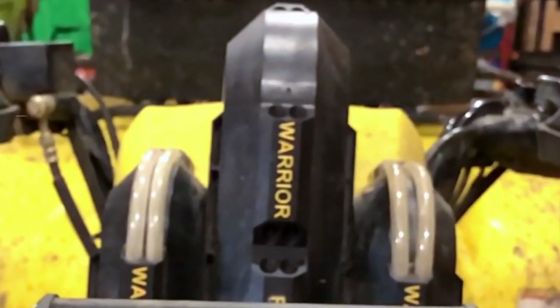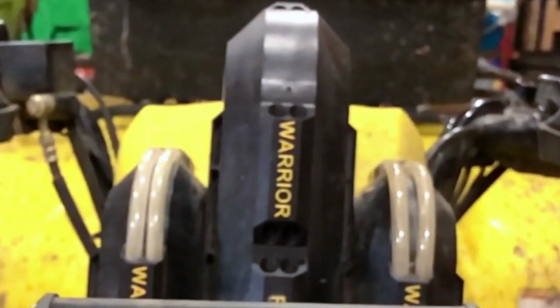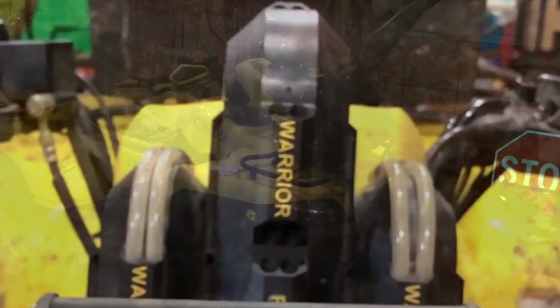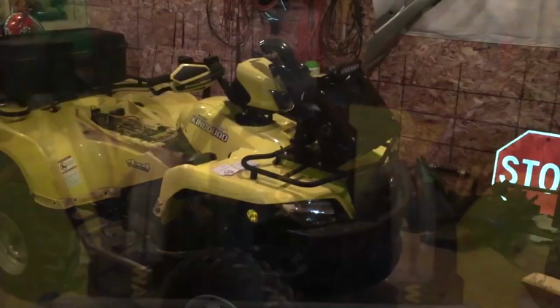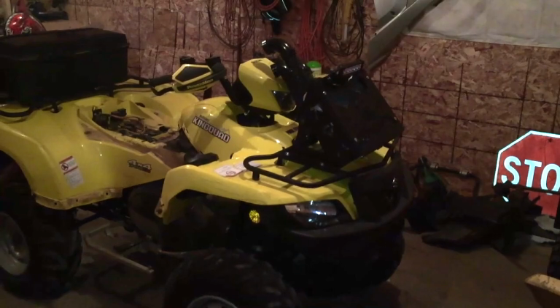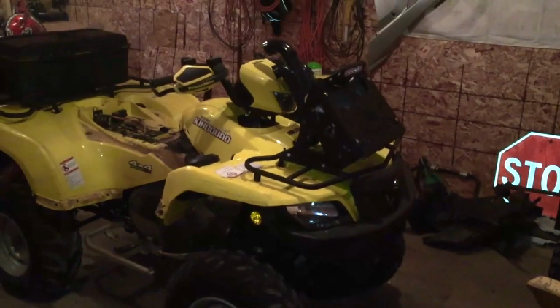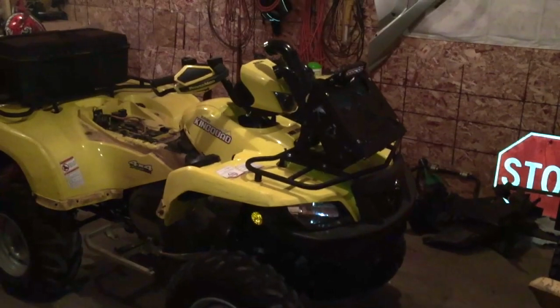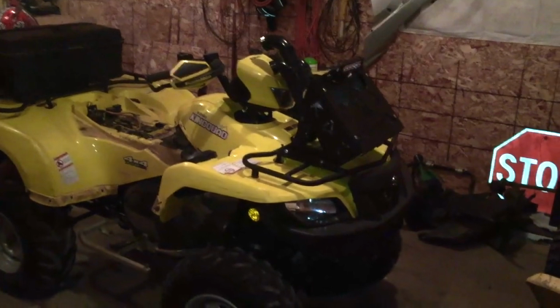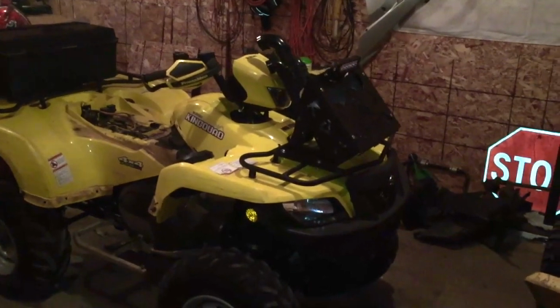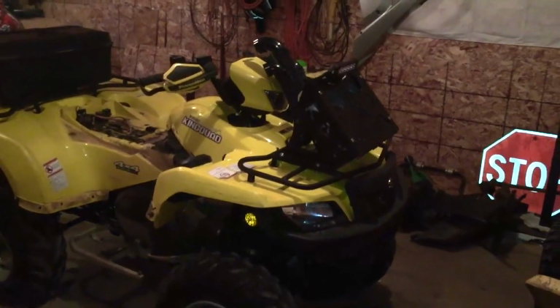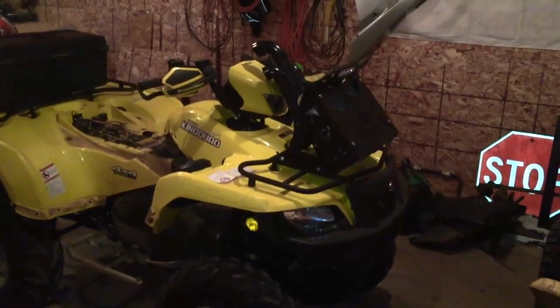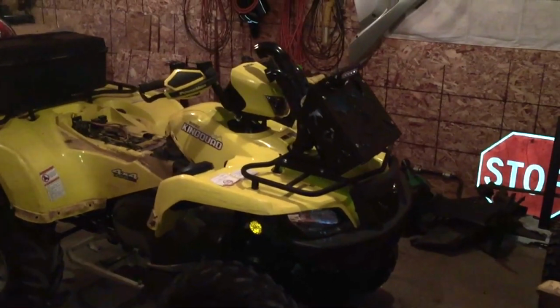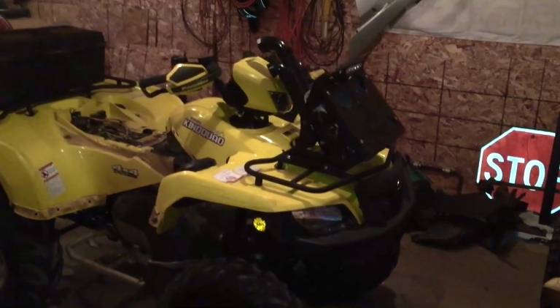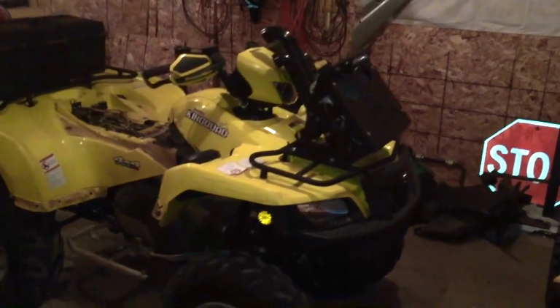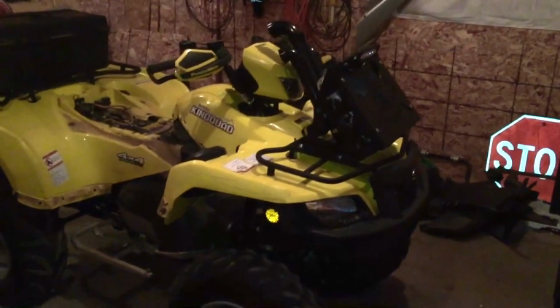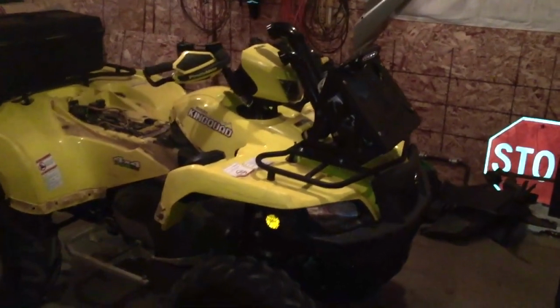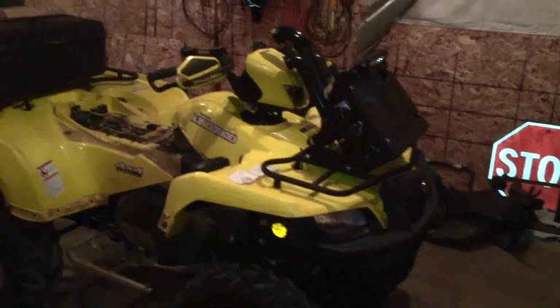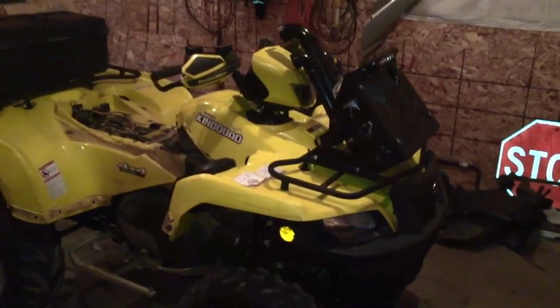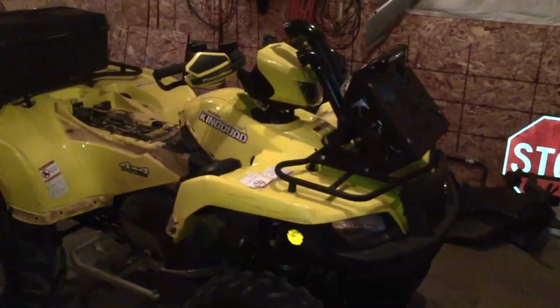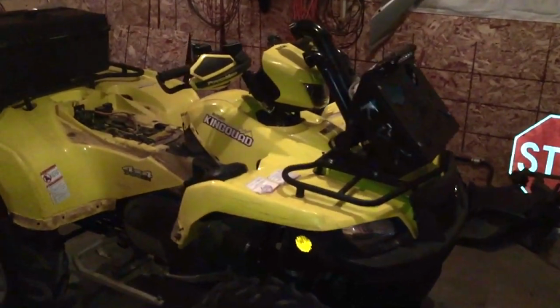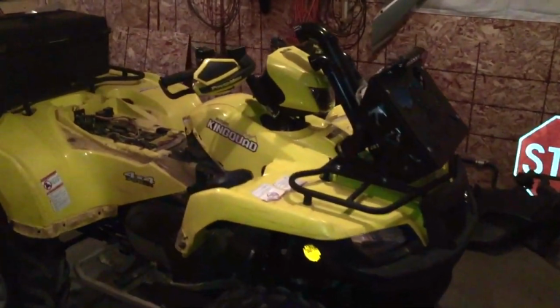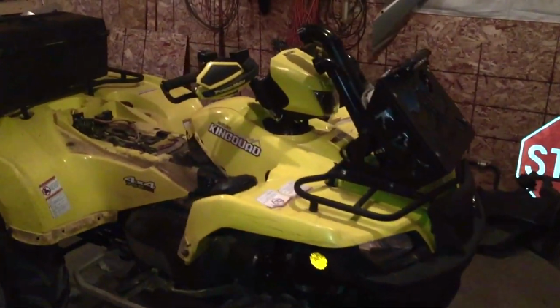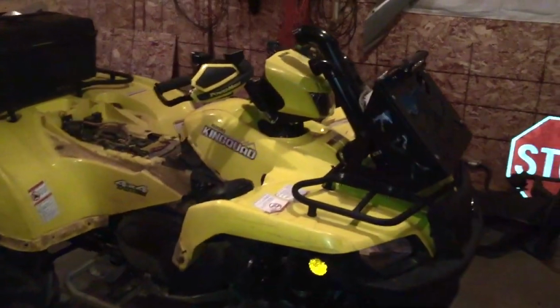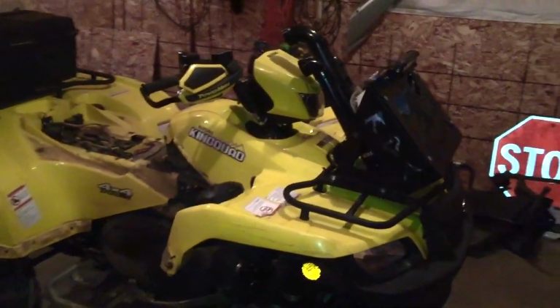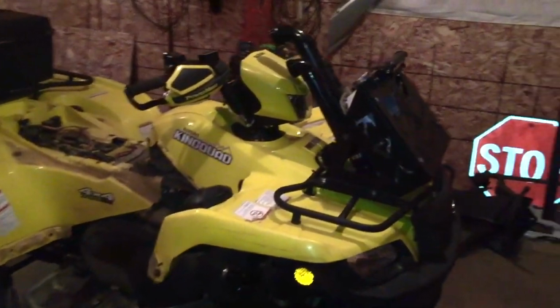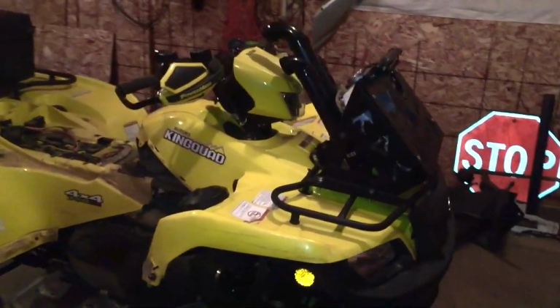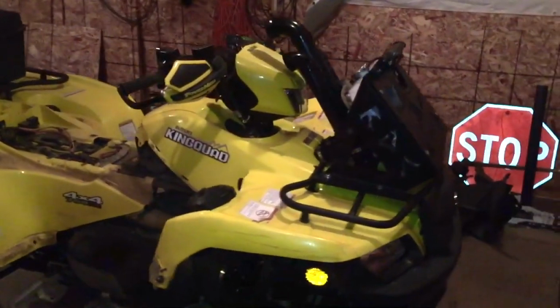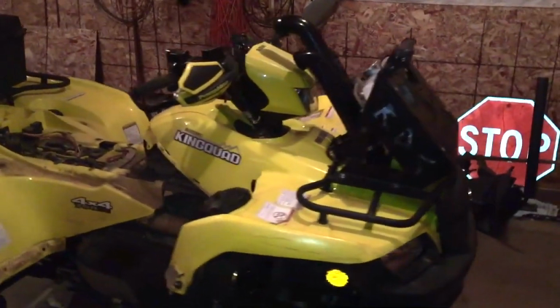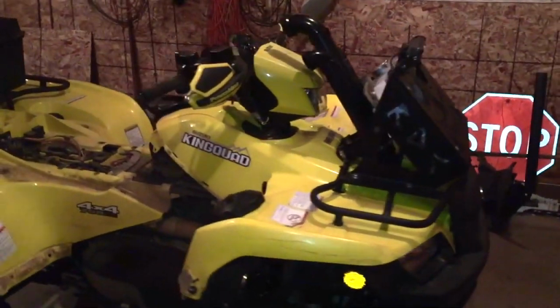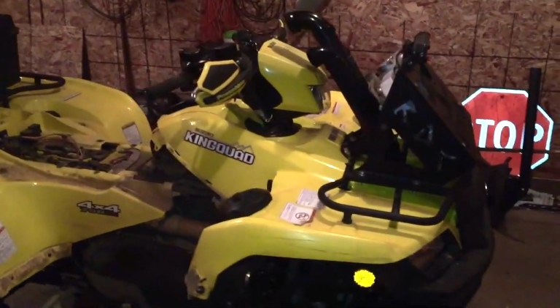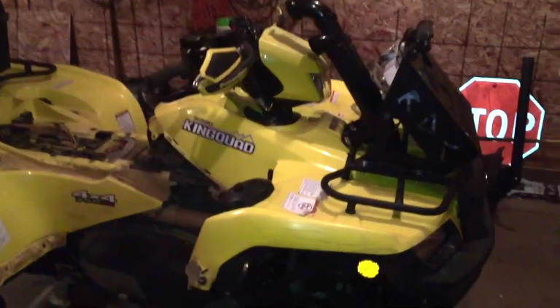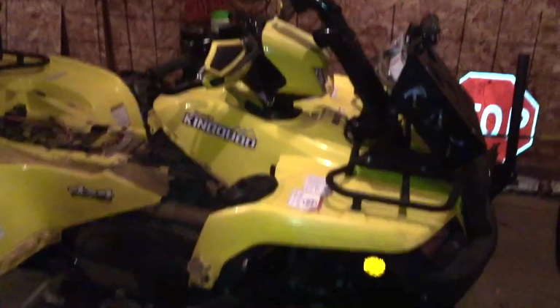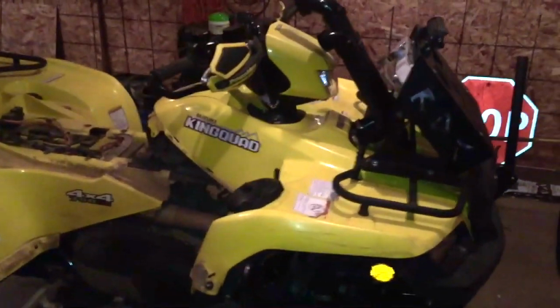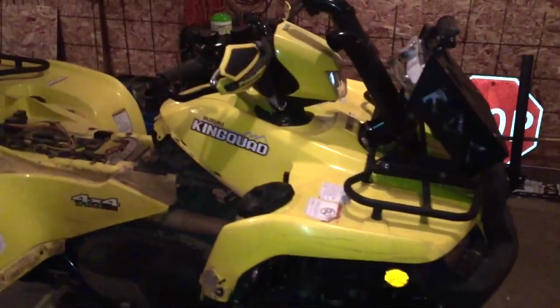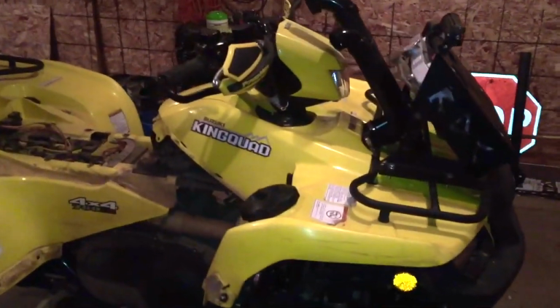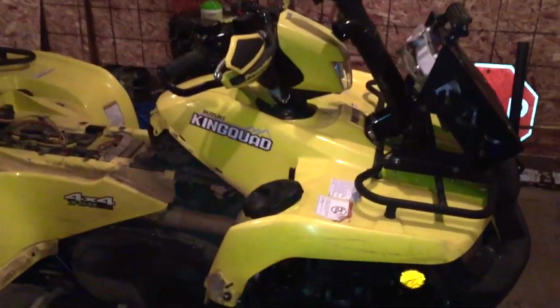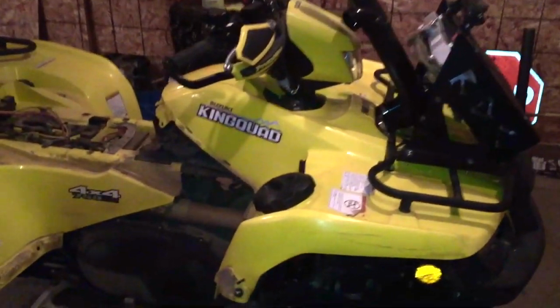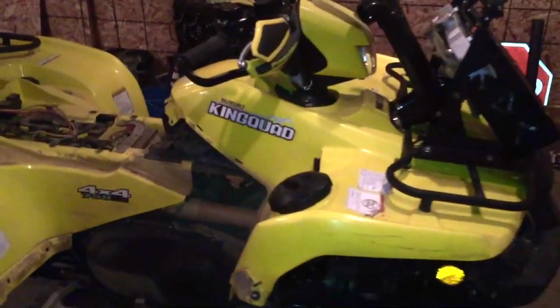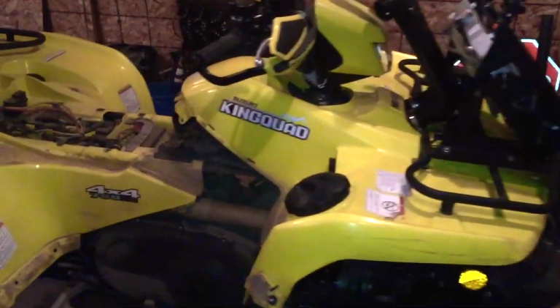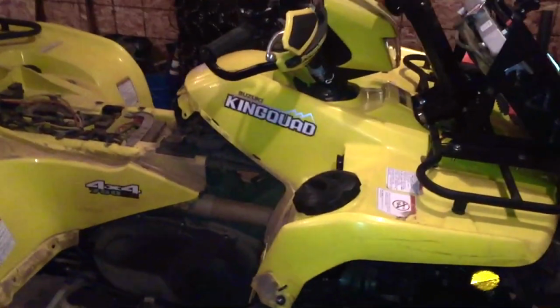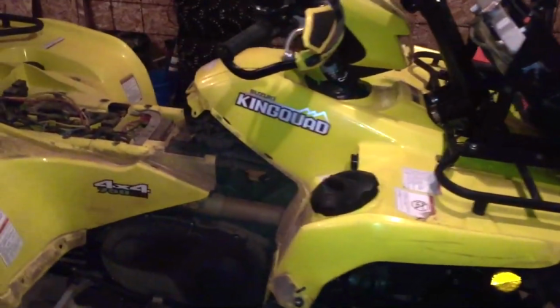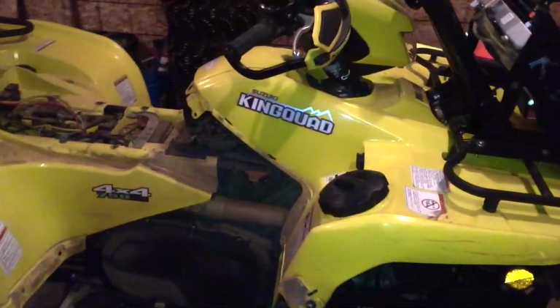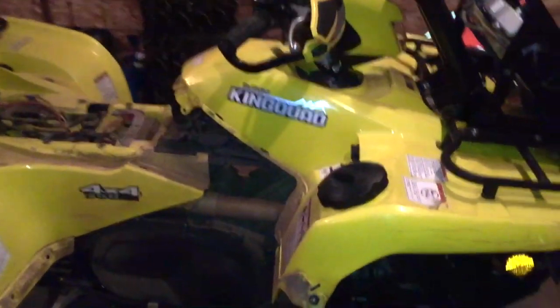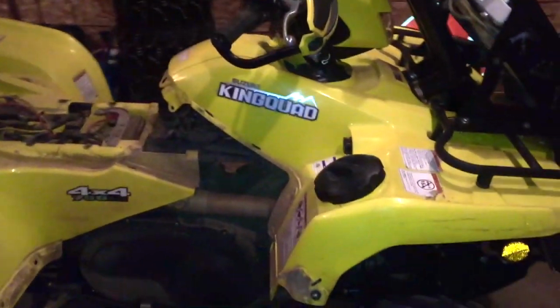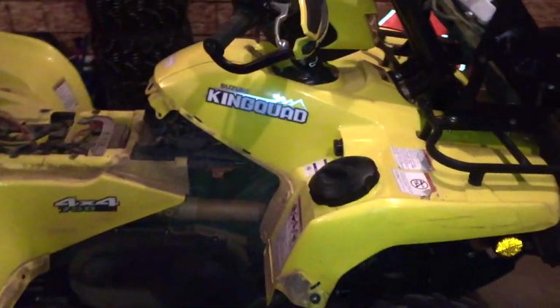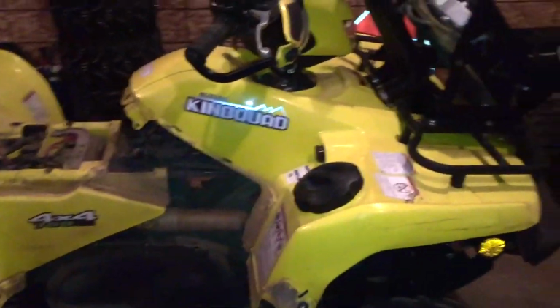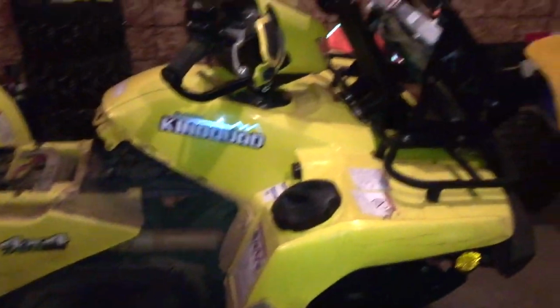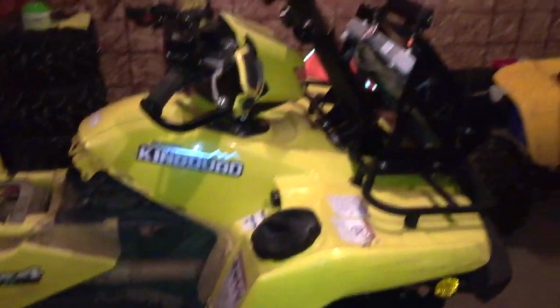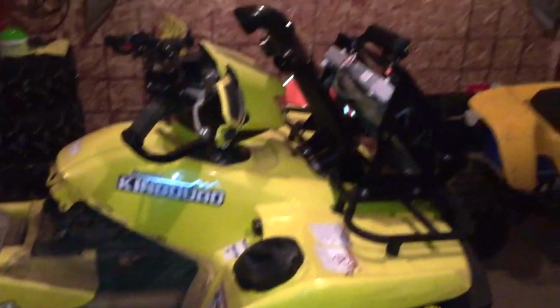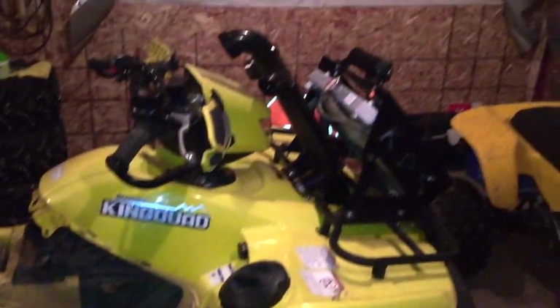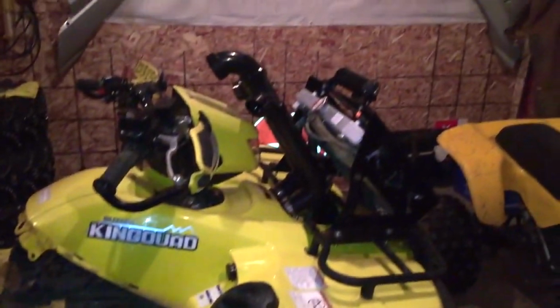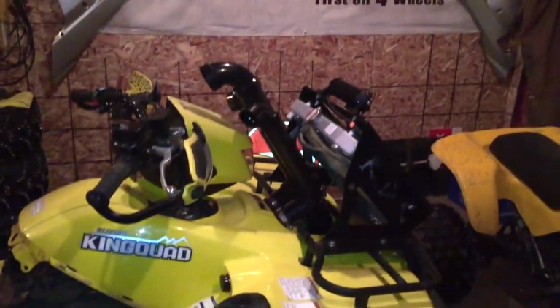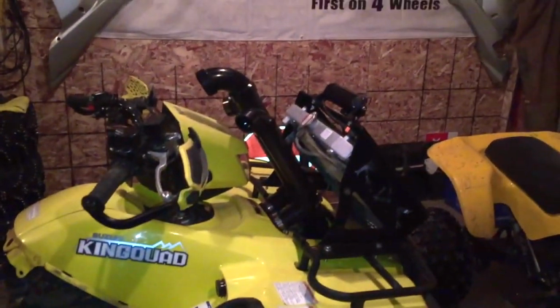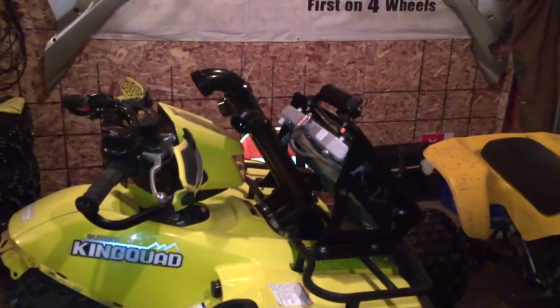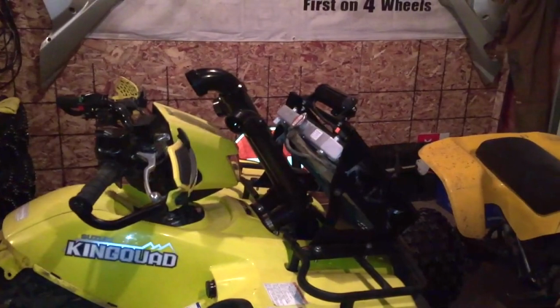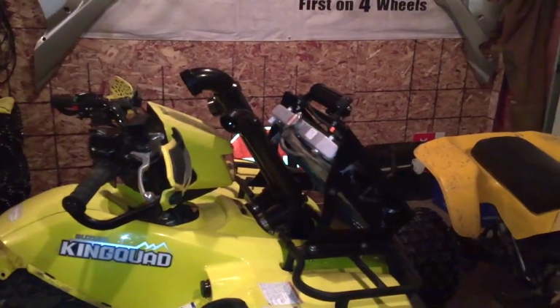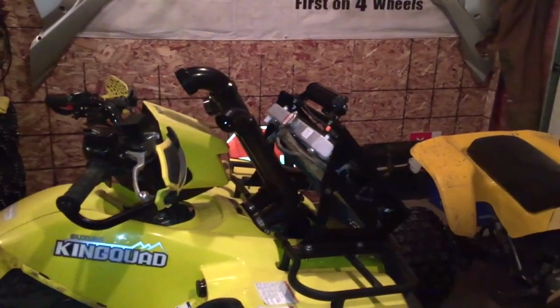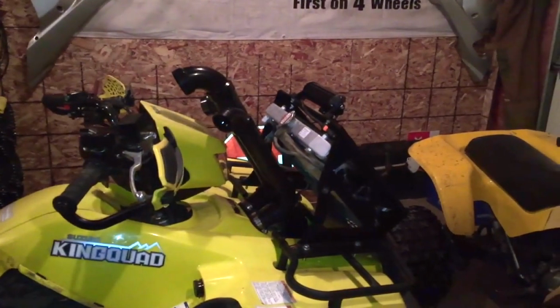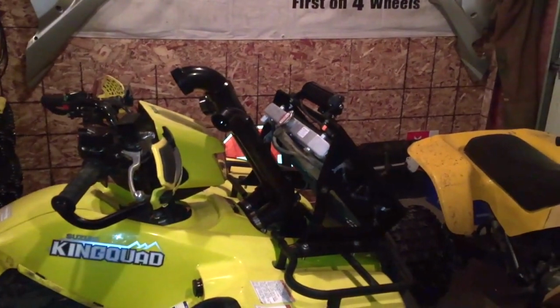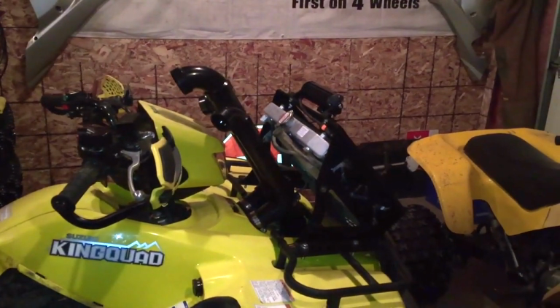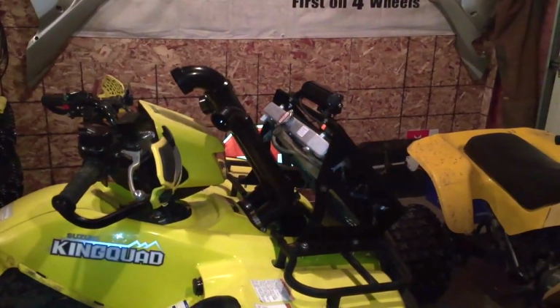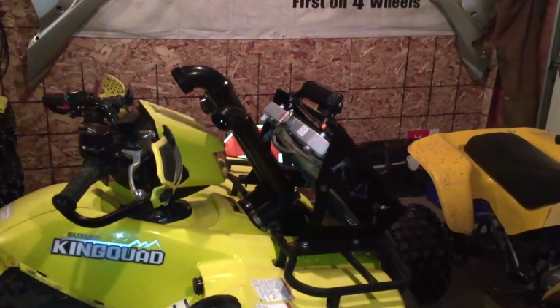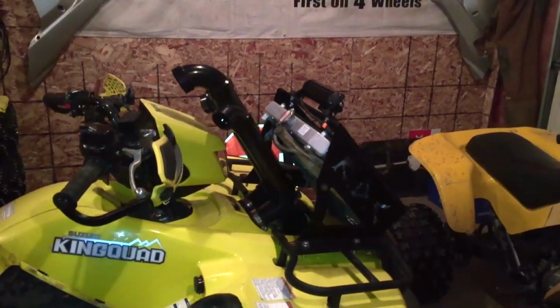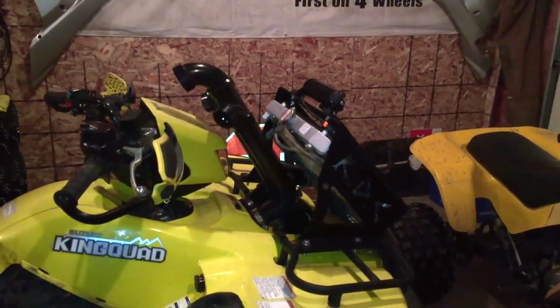Okay, snorkel kit's done. Got all the plastic still off it right now because I wanted to show you guys all what I actually did.